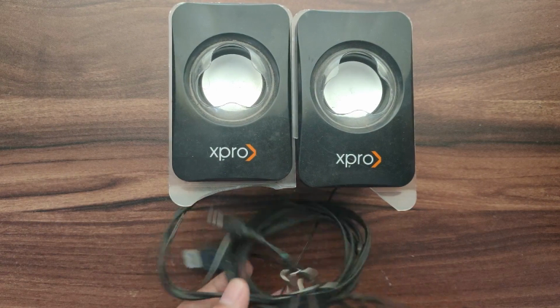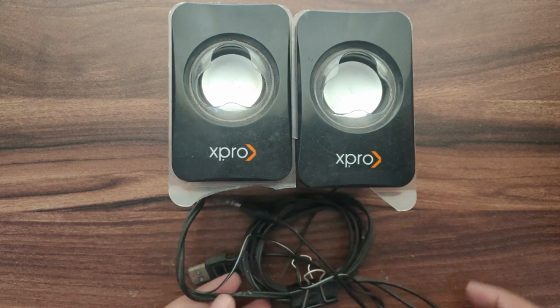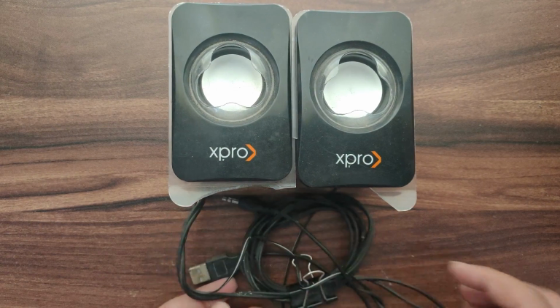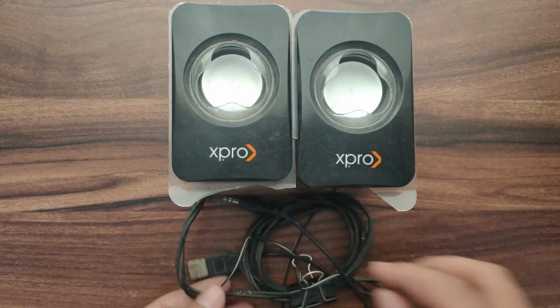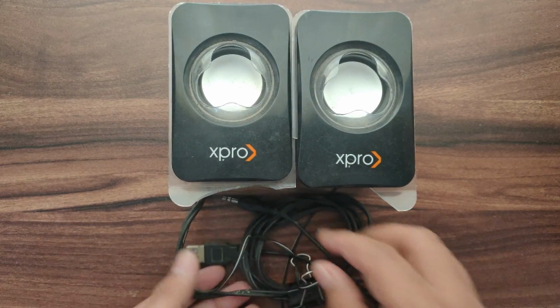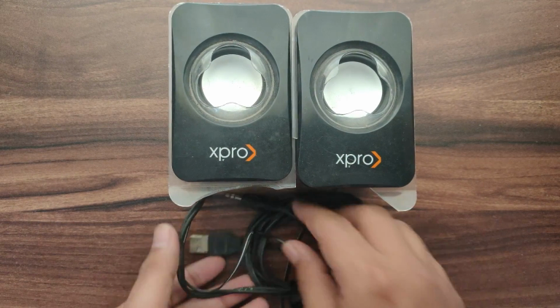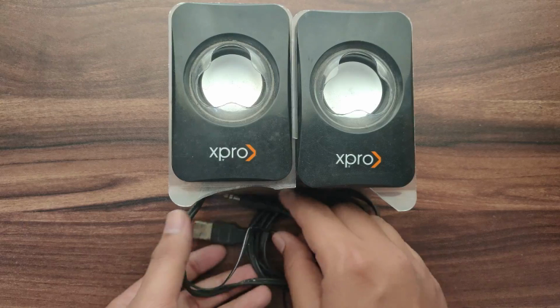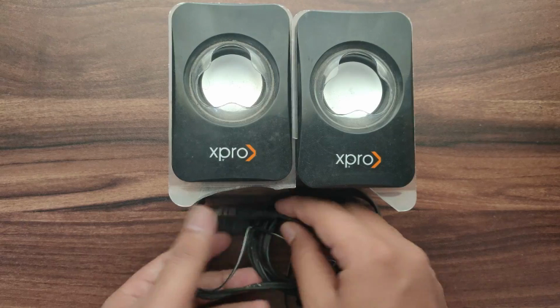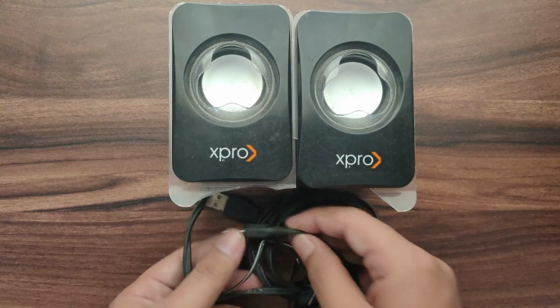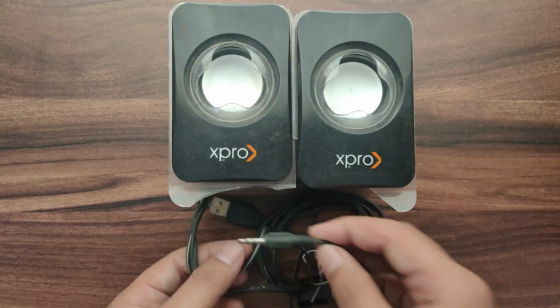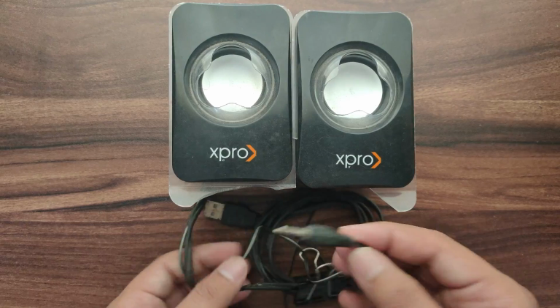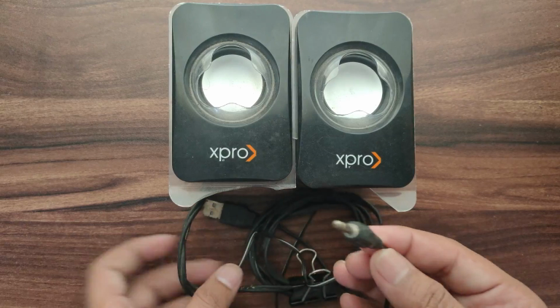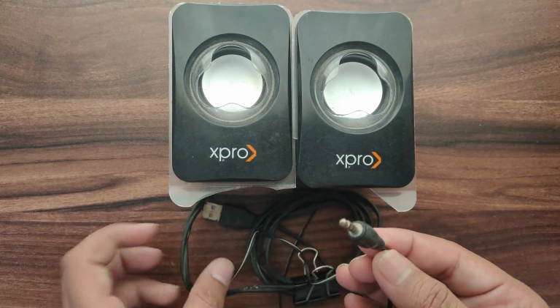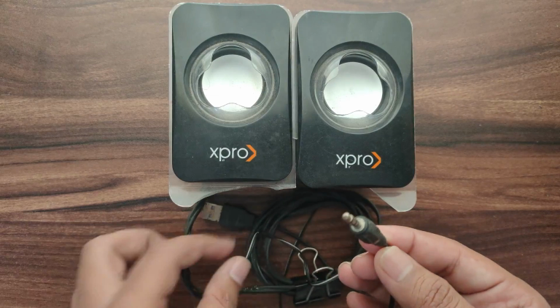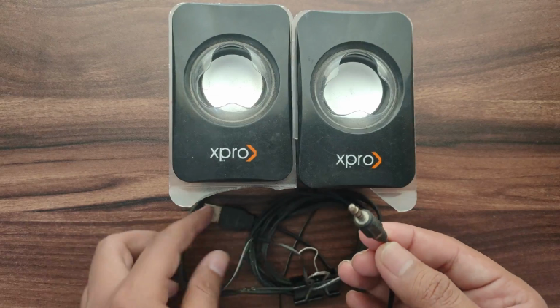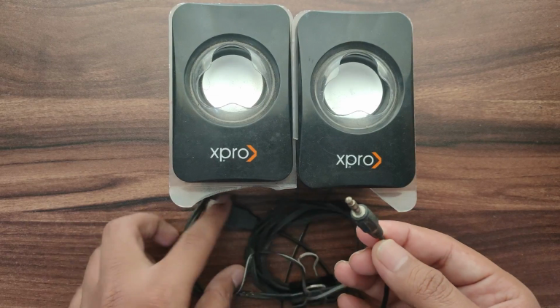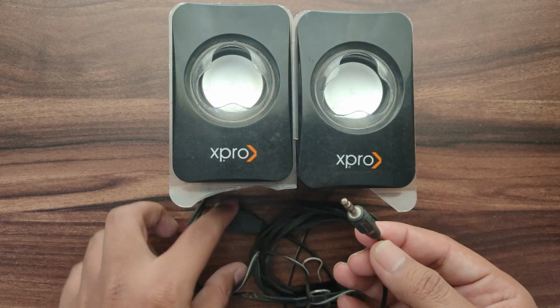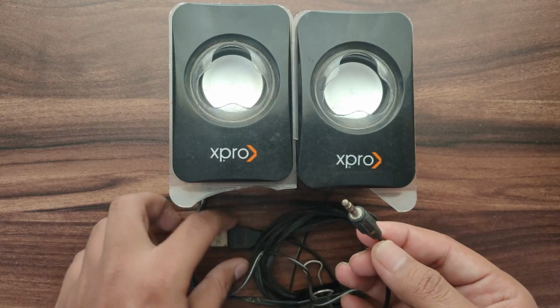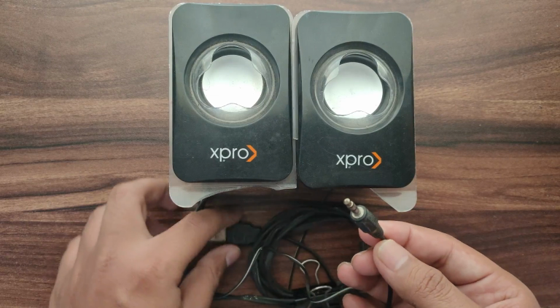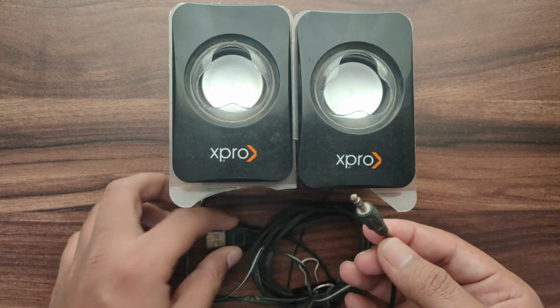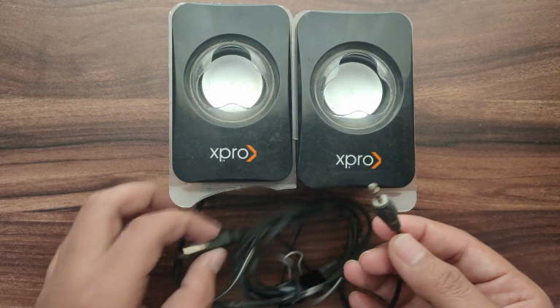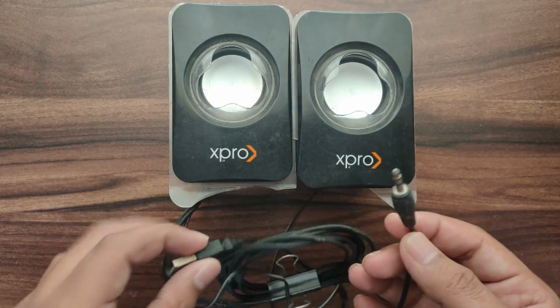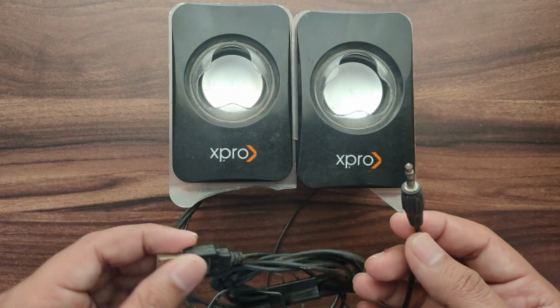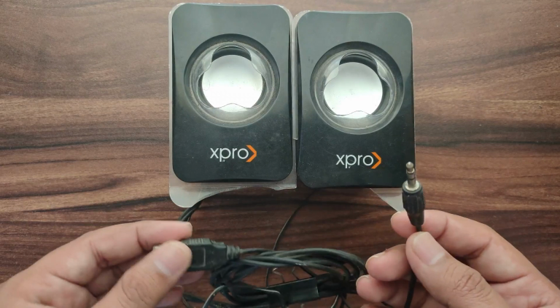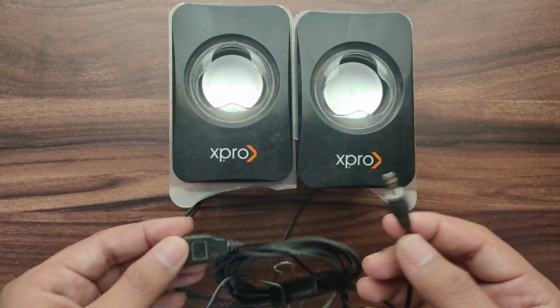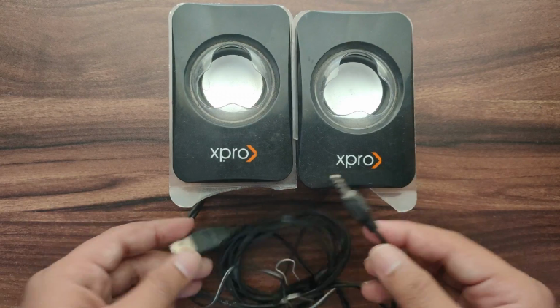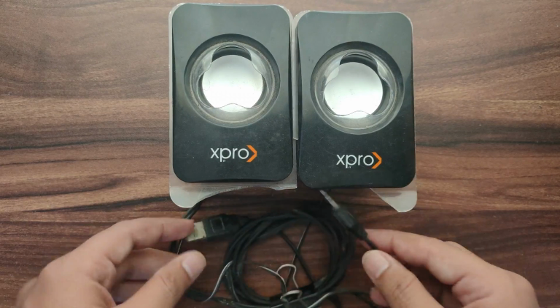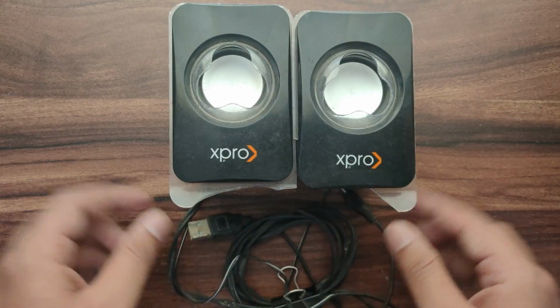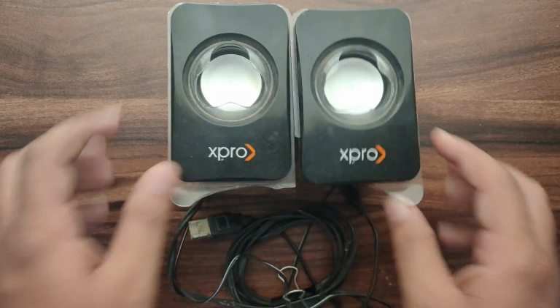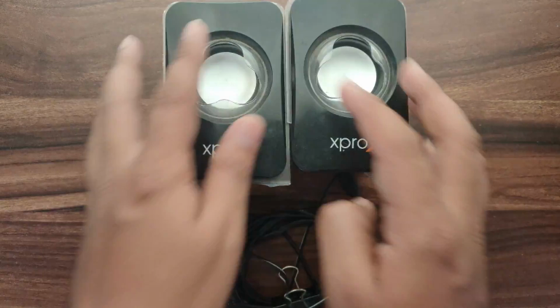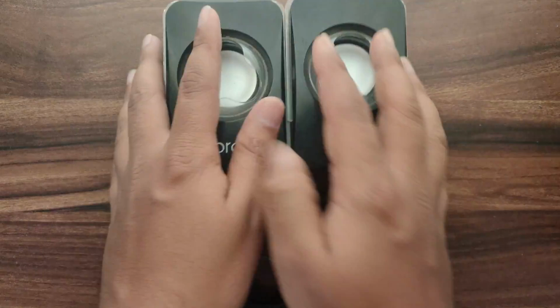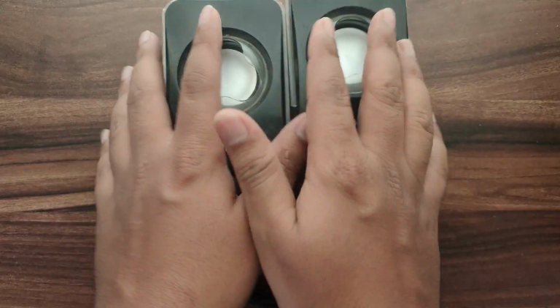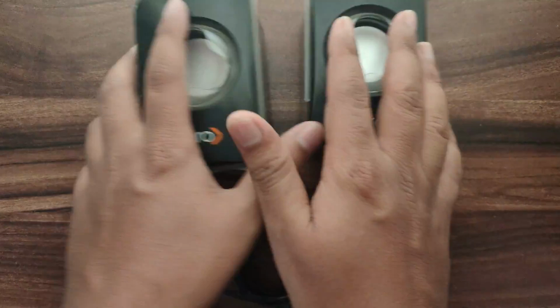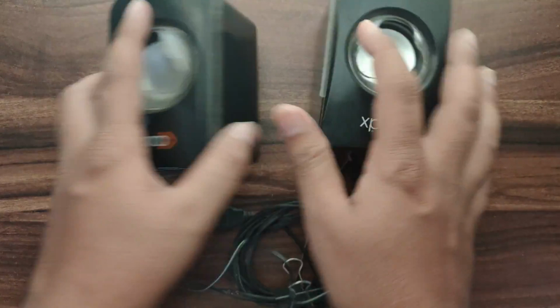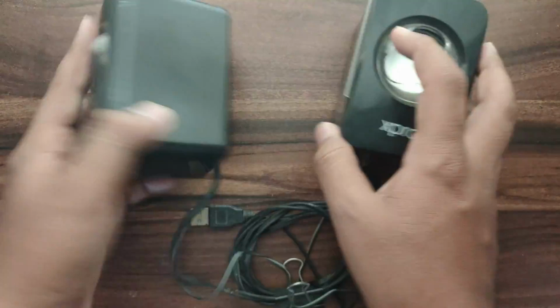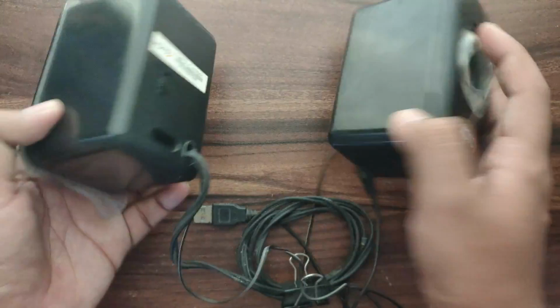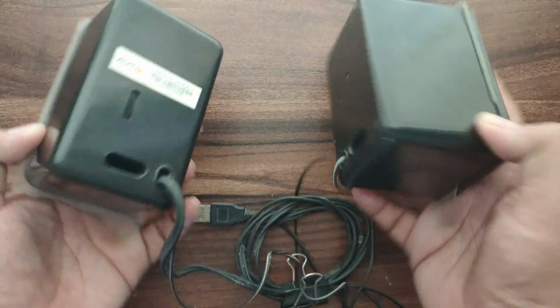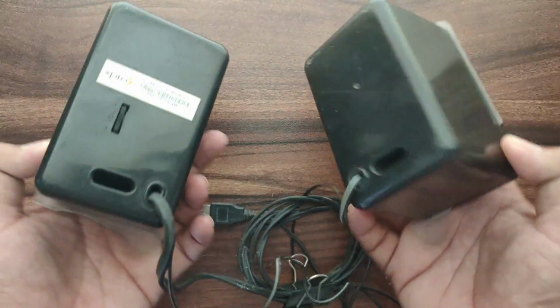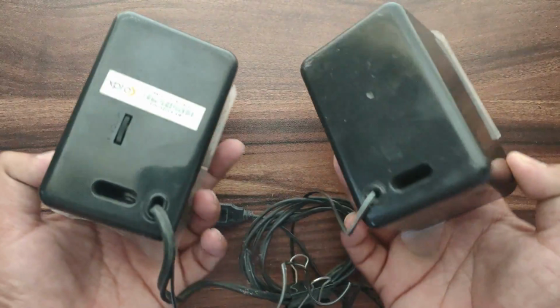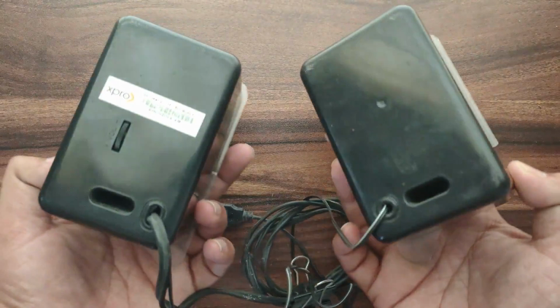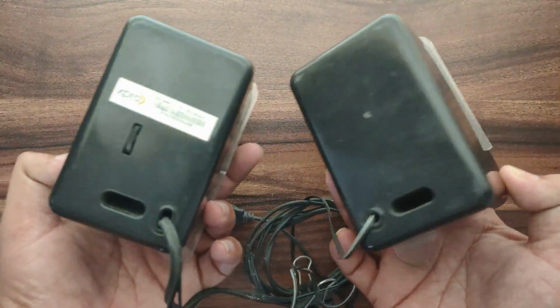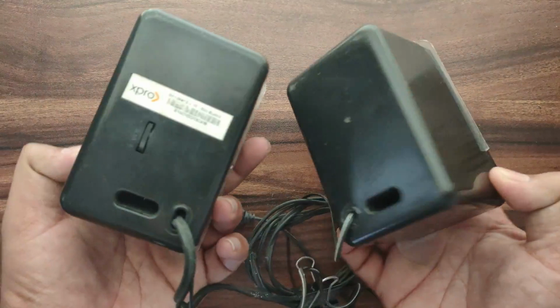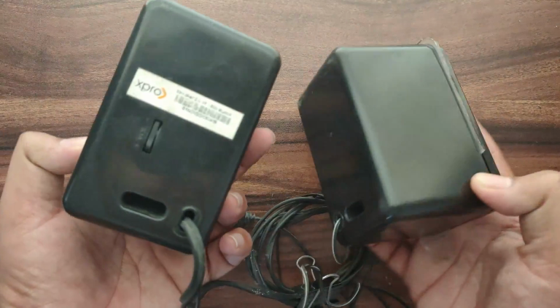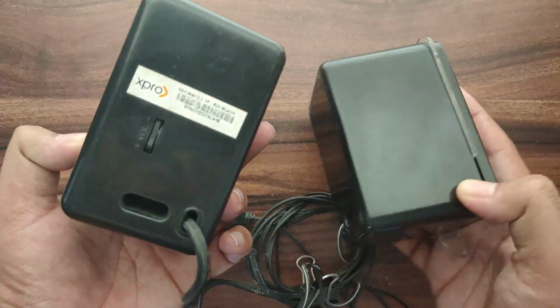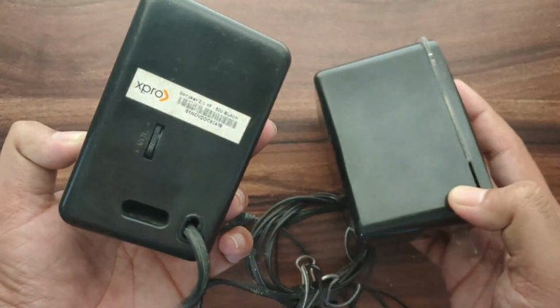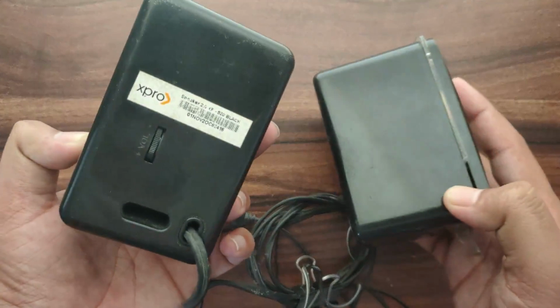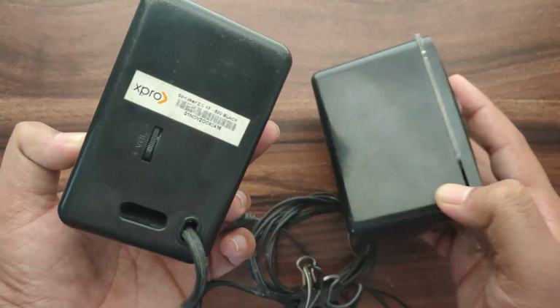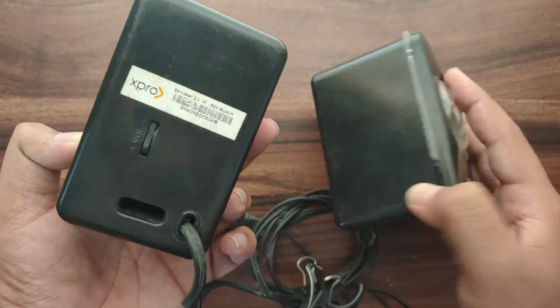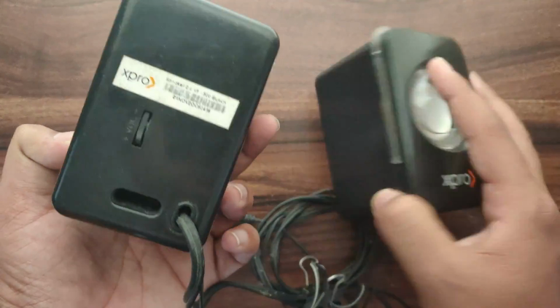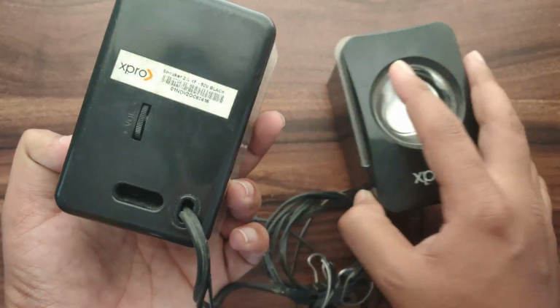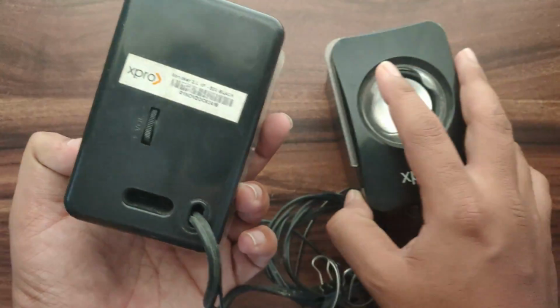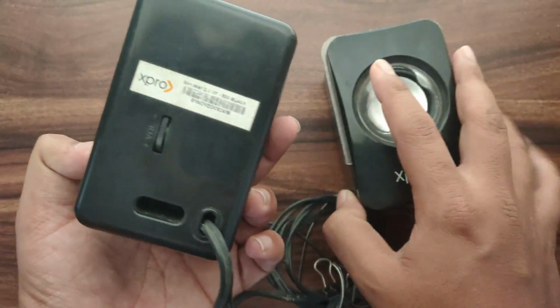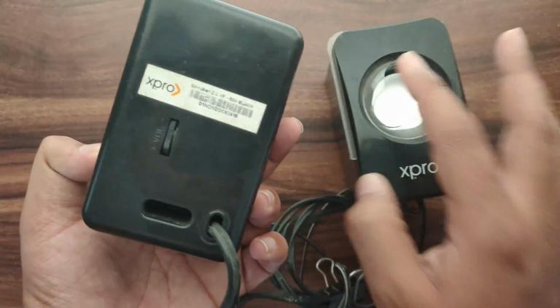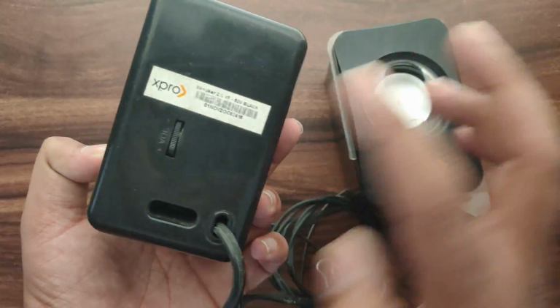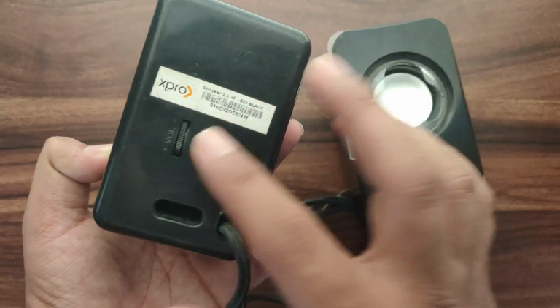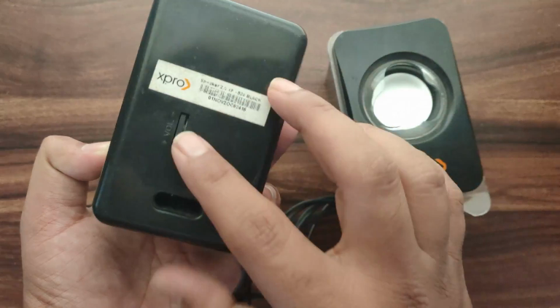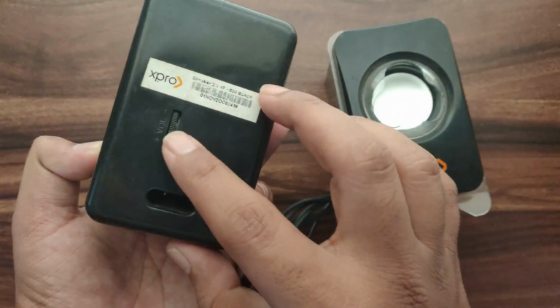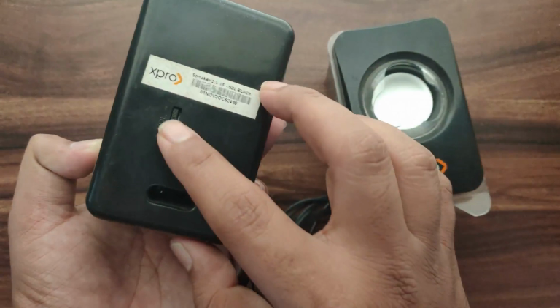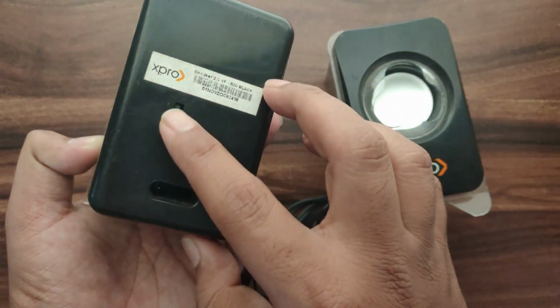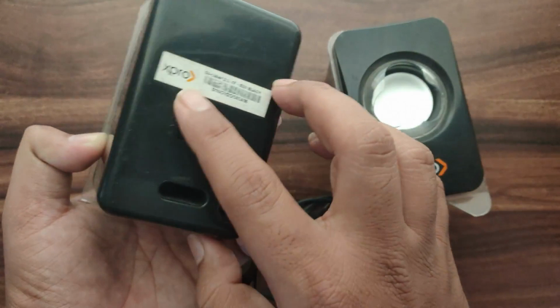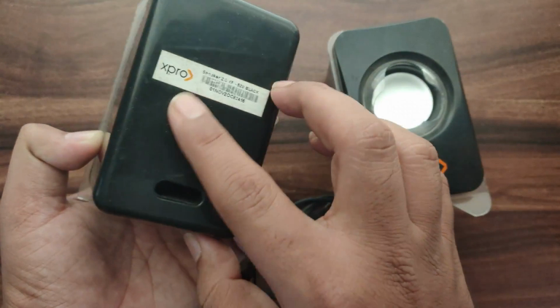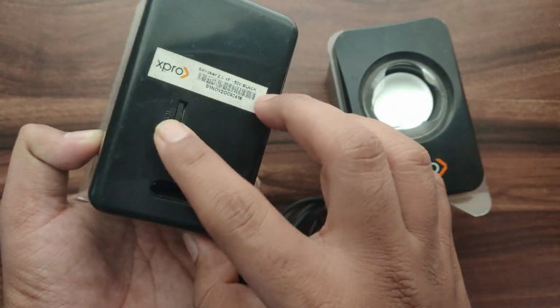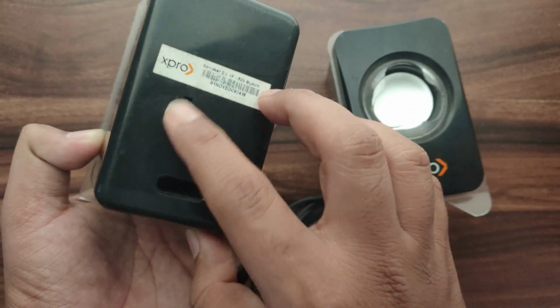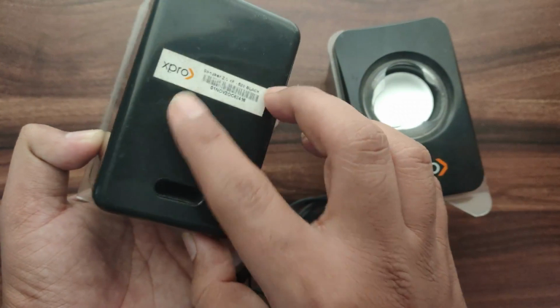I will be using this speaker, but out of 2 I will be using one speaker to test this board. So let's do the connection.